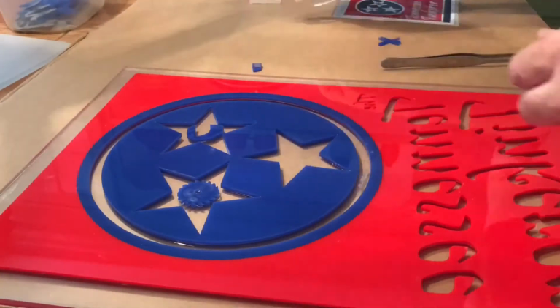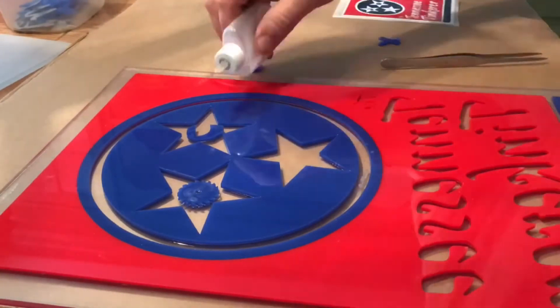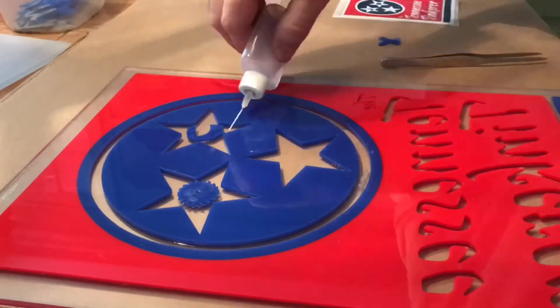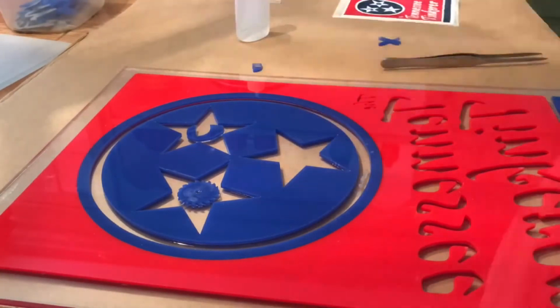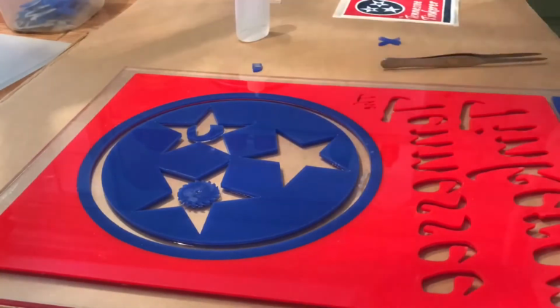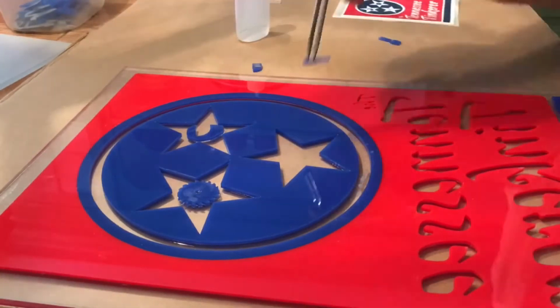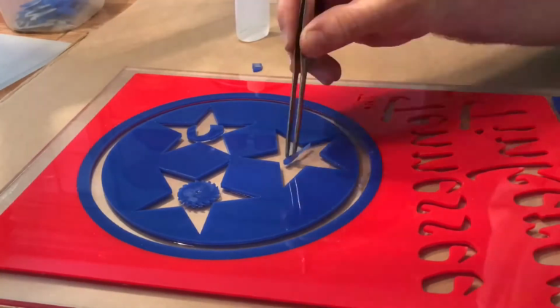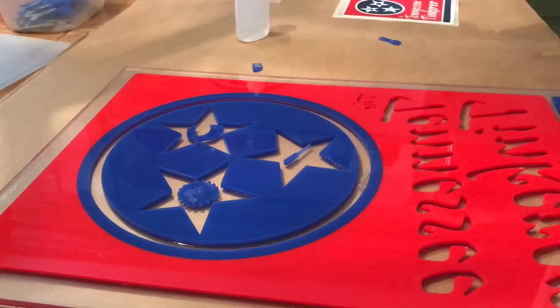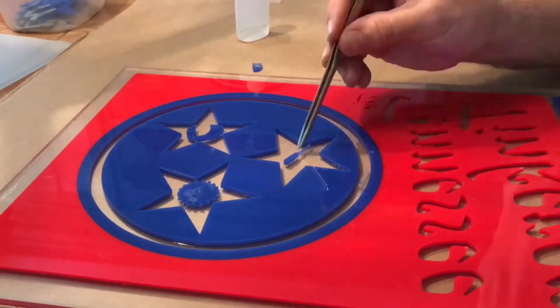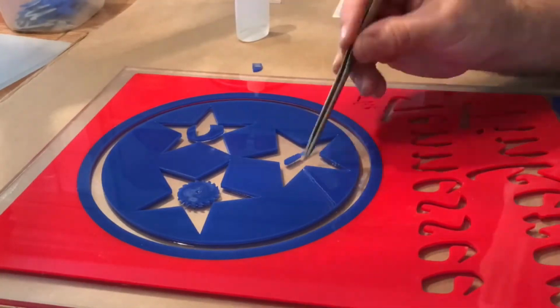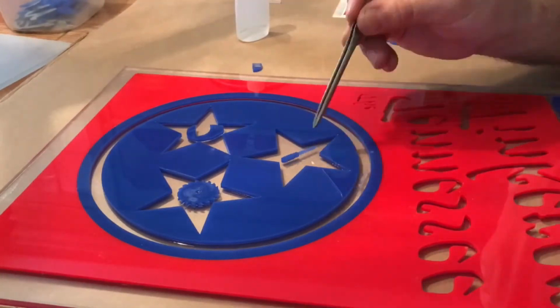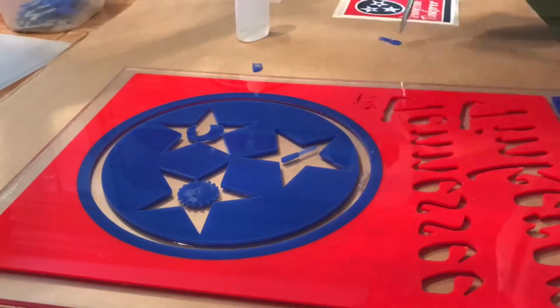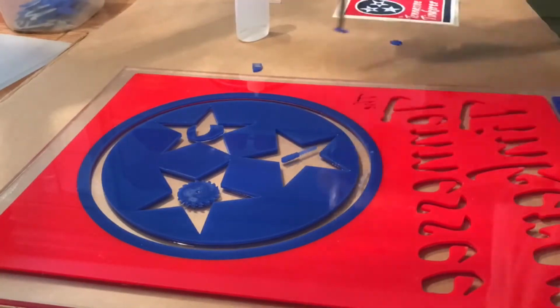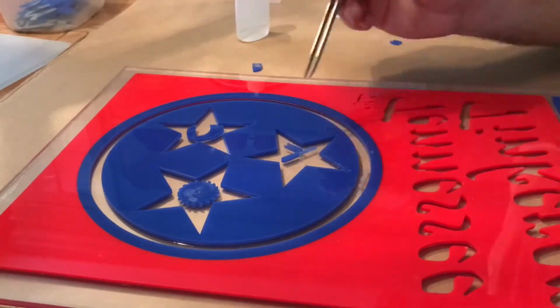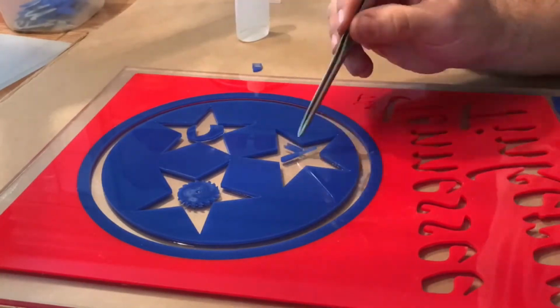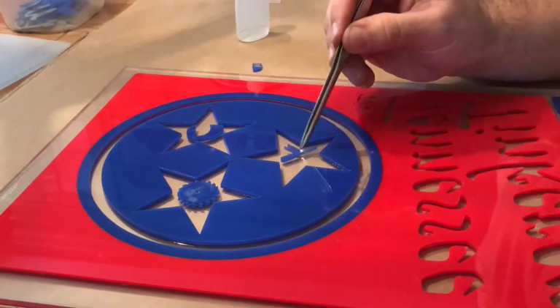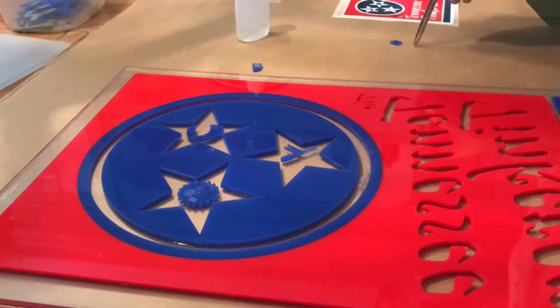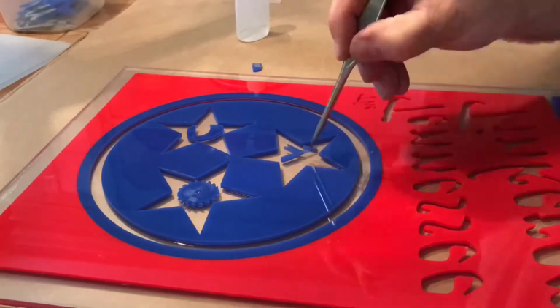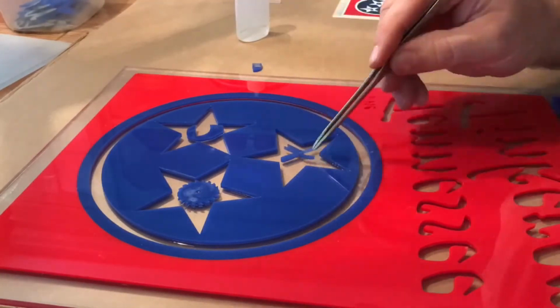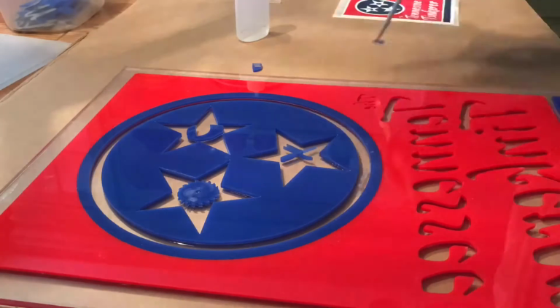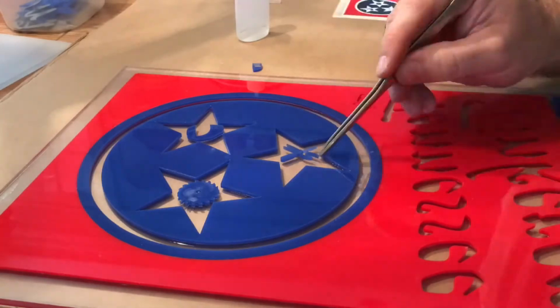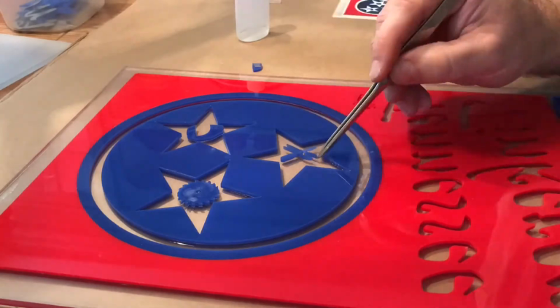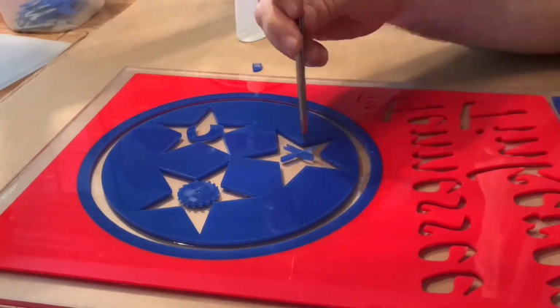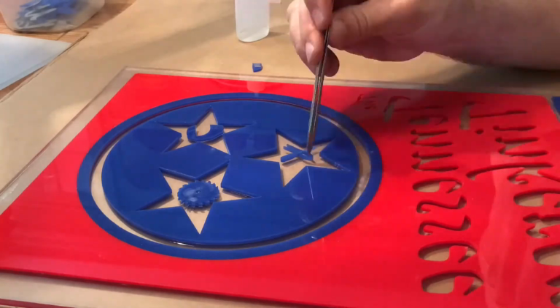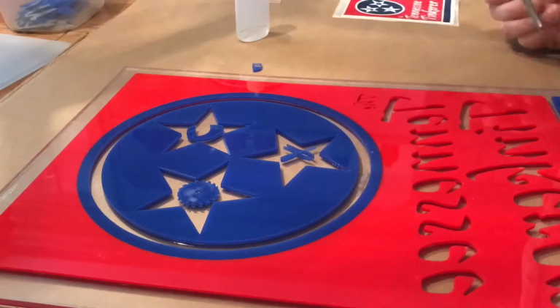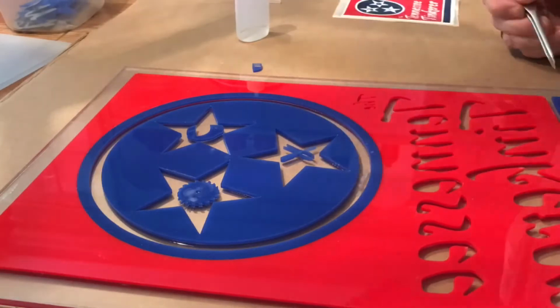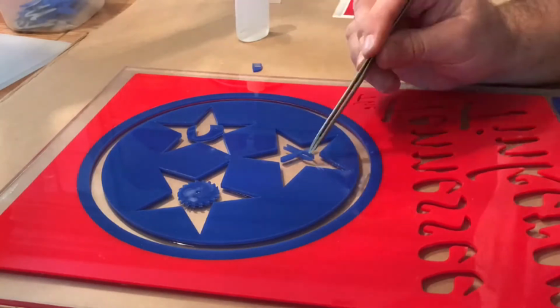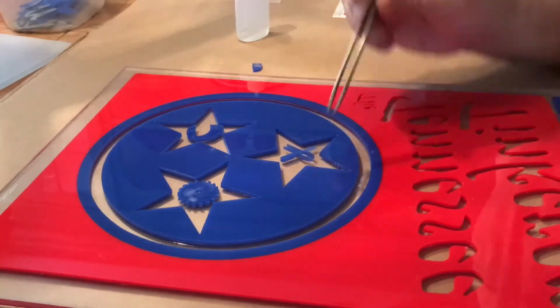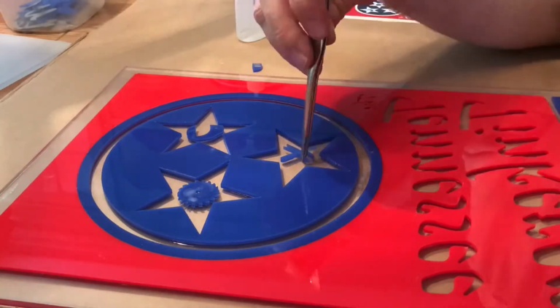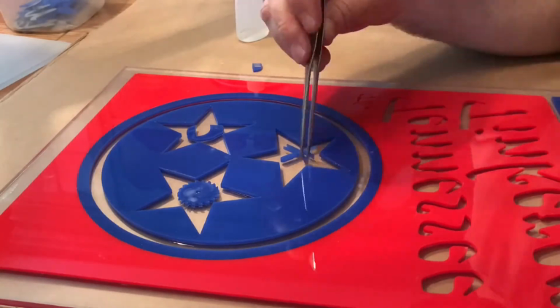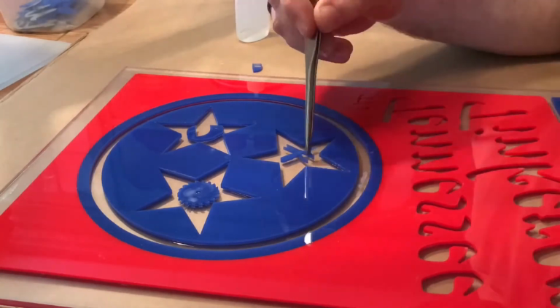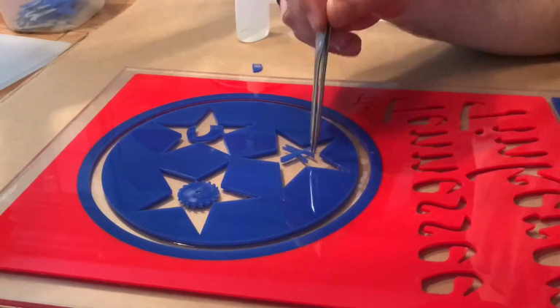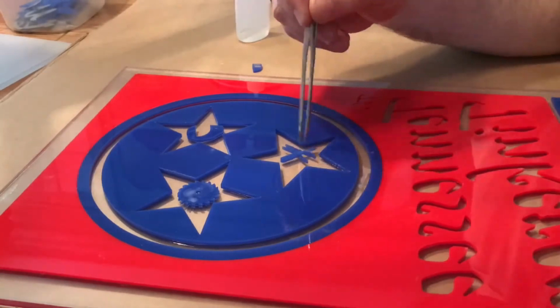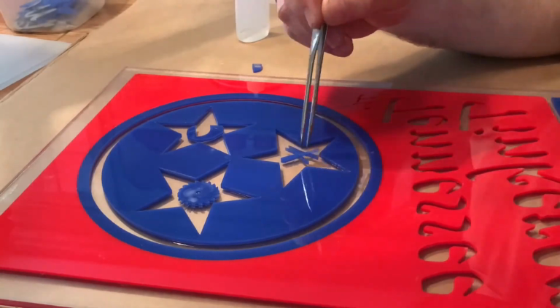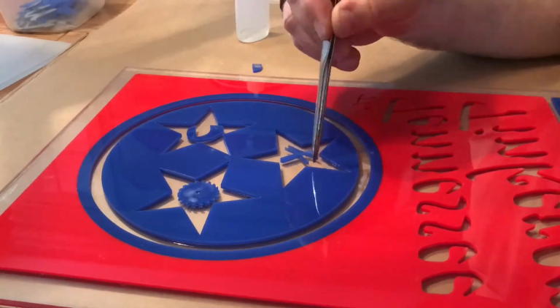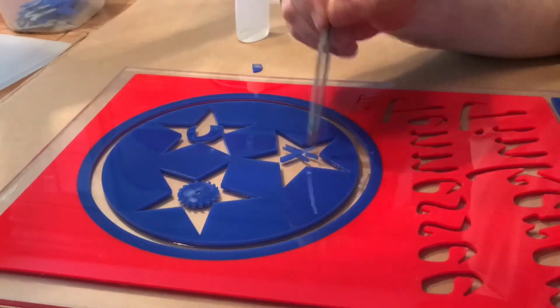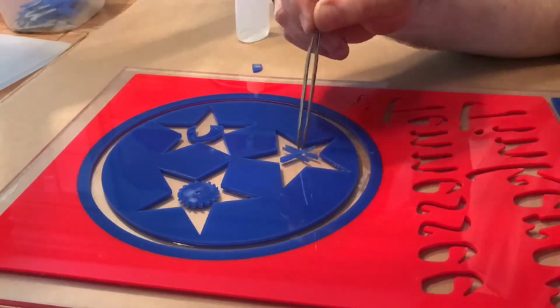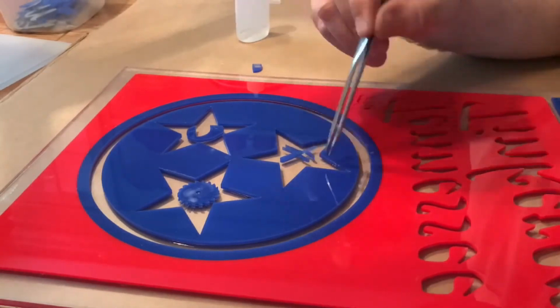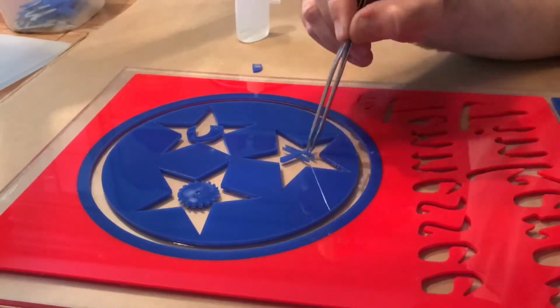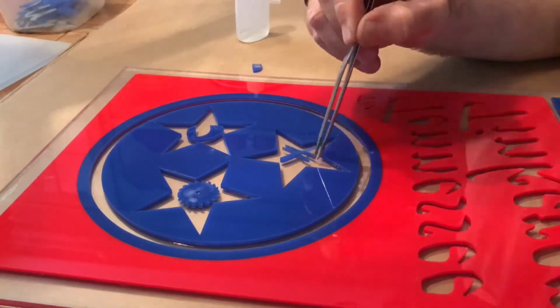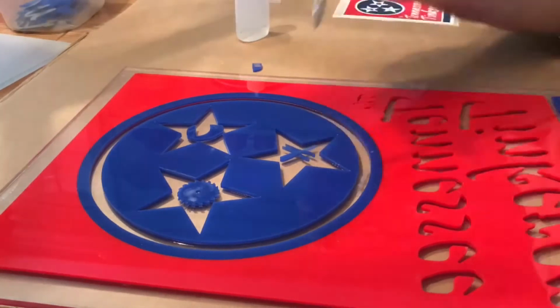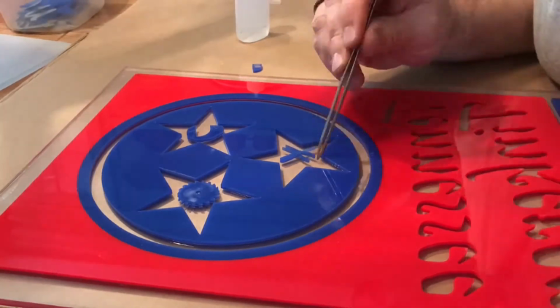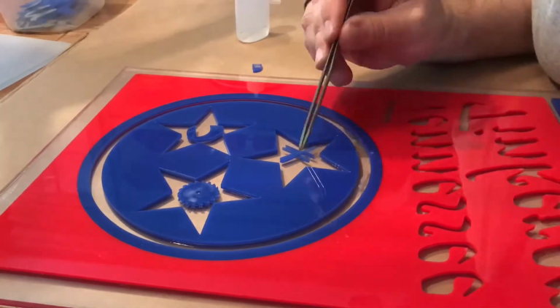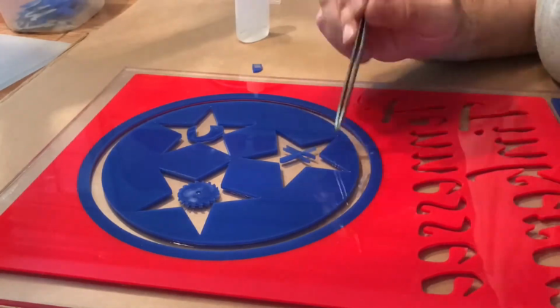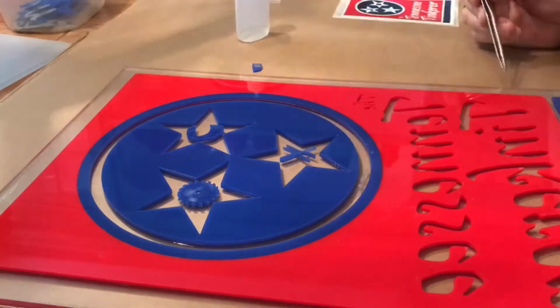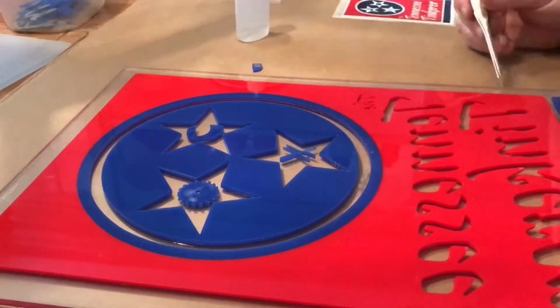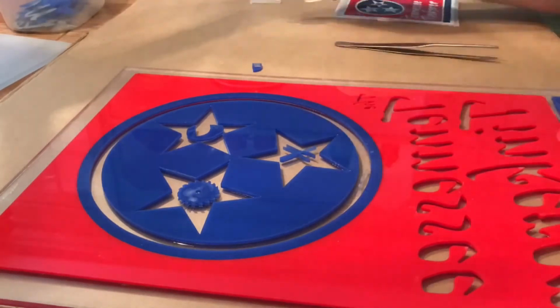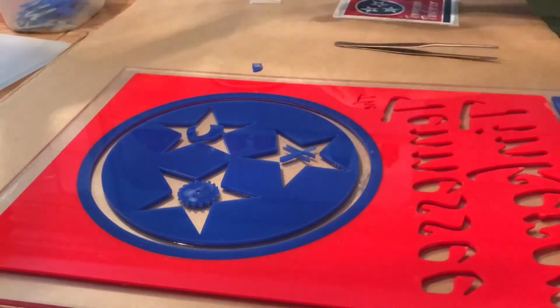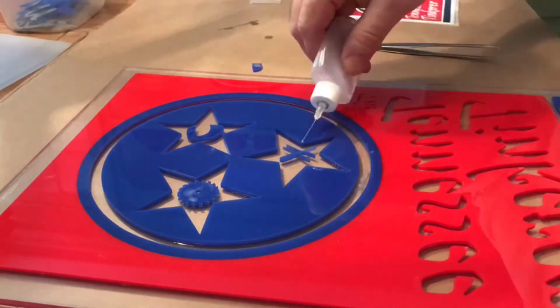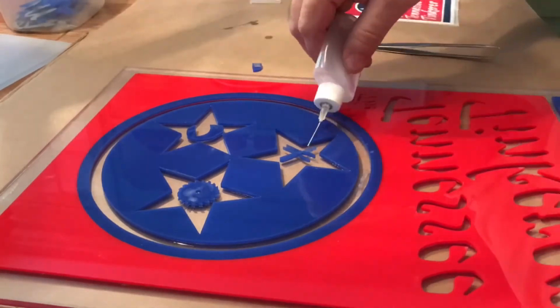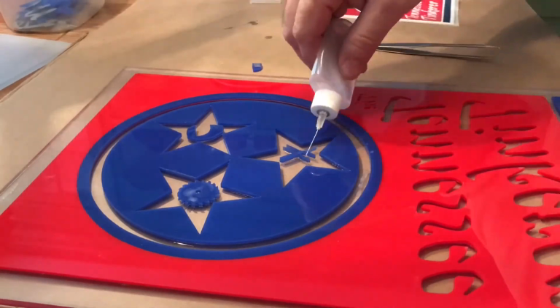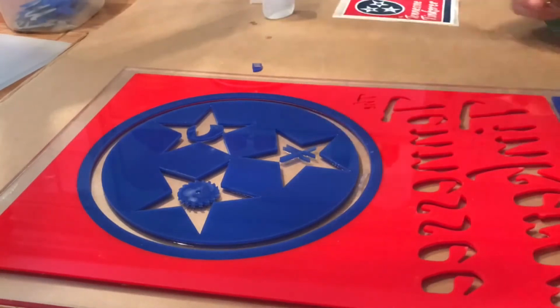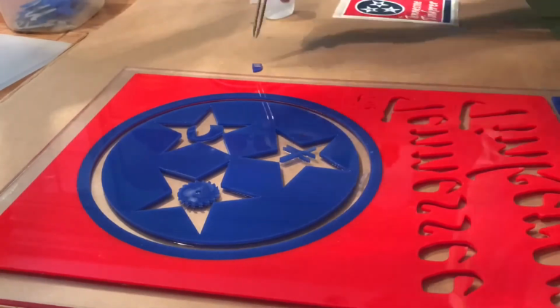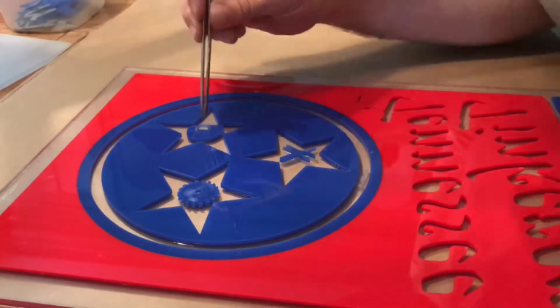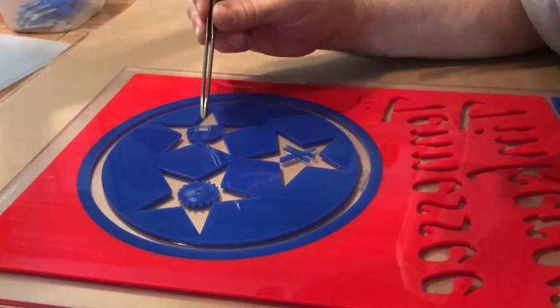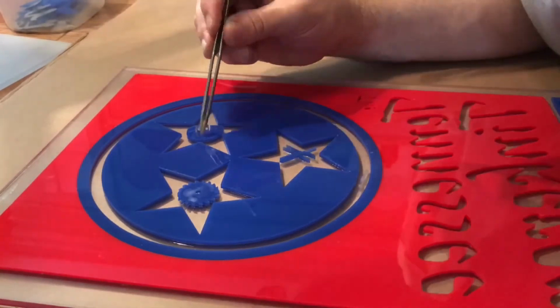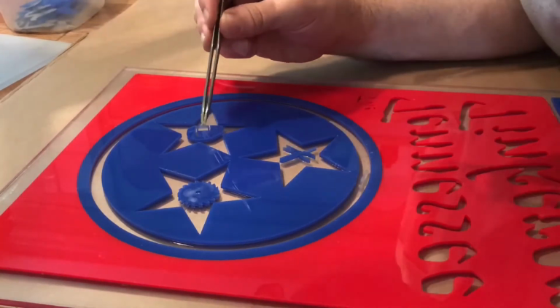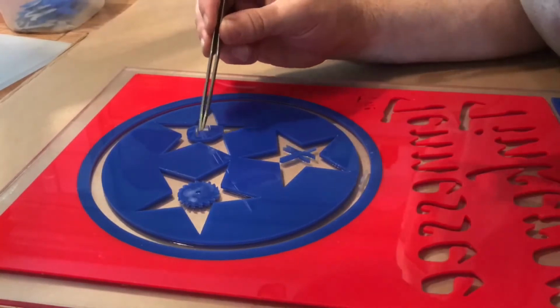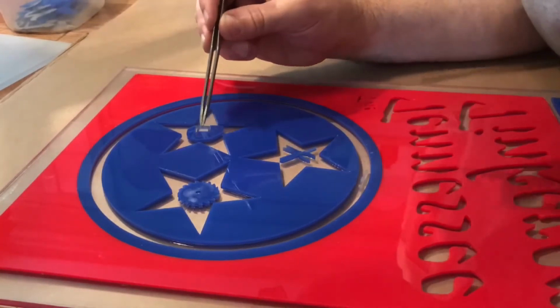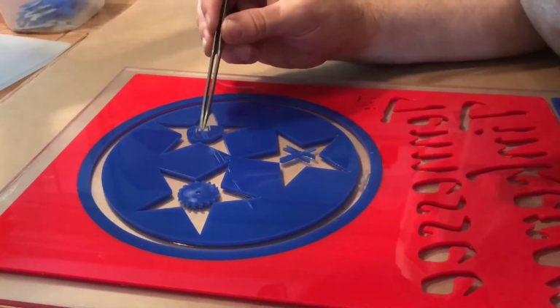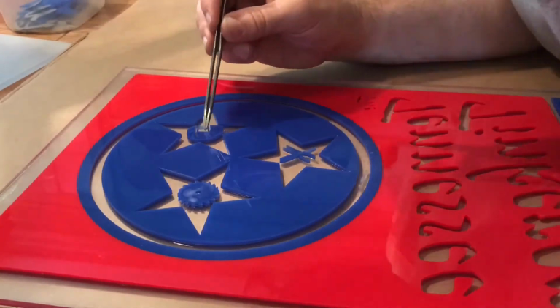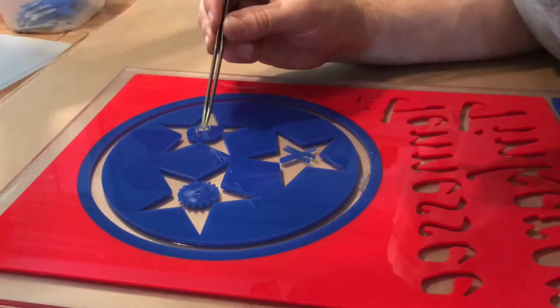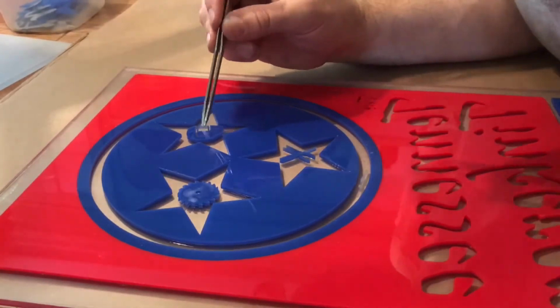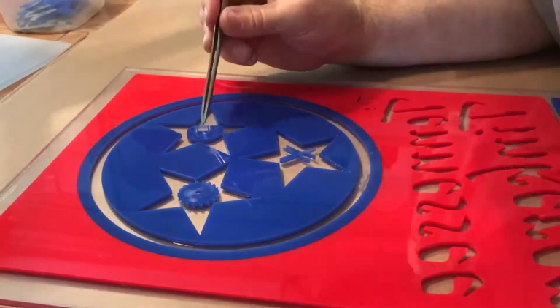These were the most tedious parts. I had to use tweezers to get everything placed just right before squirting the glue on.